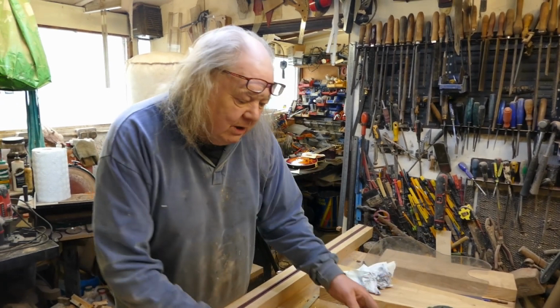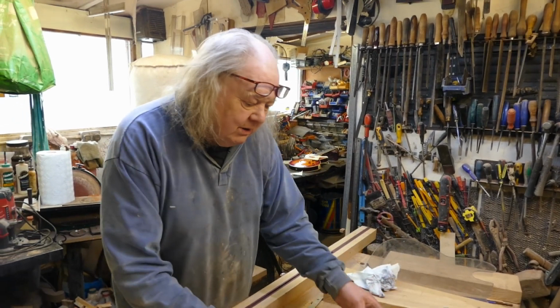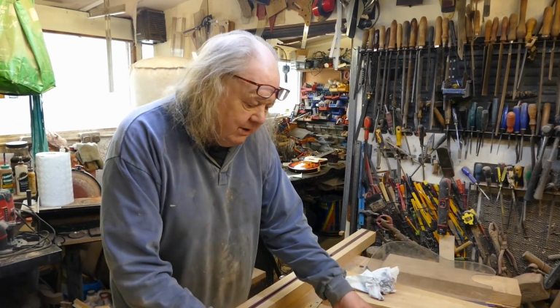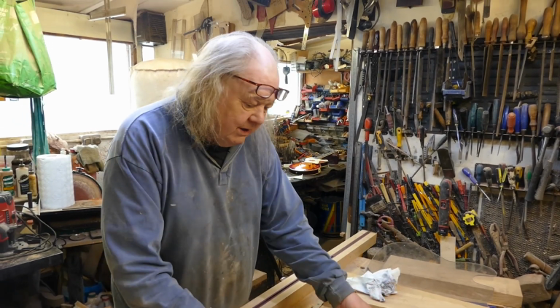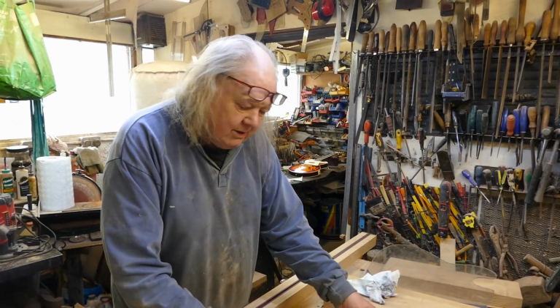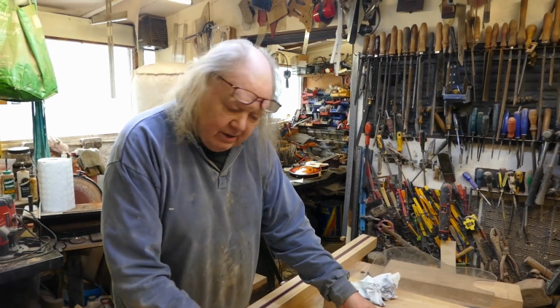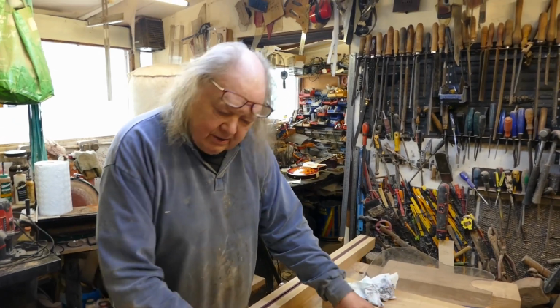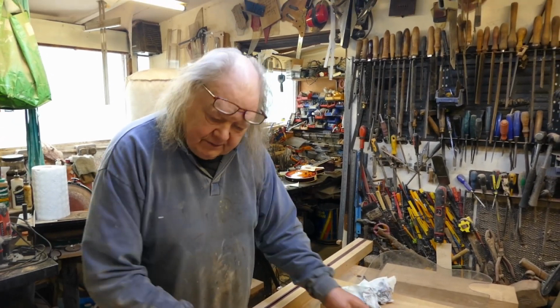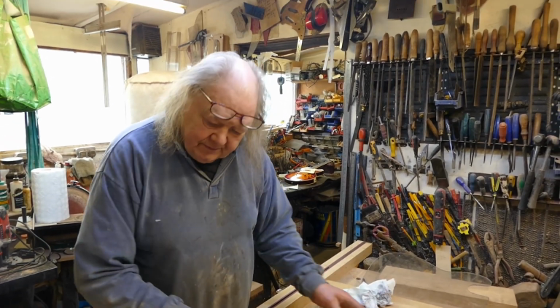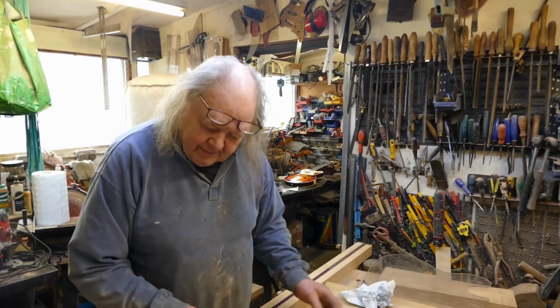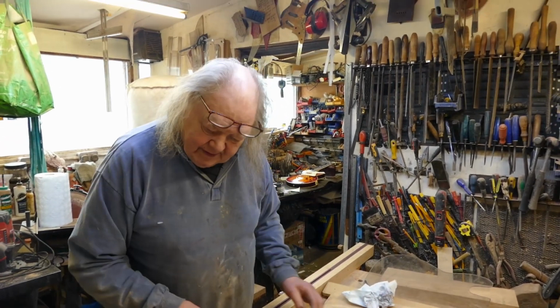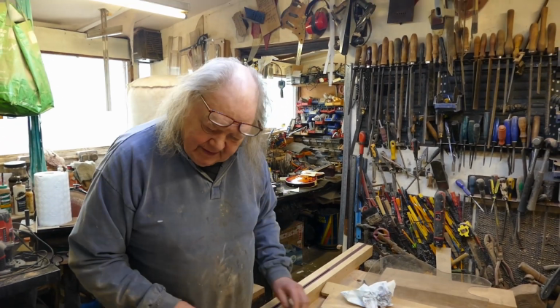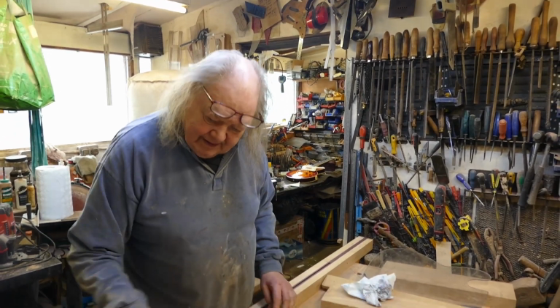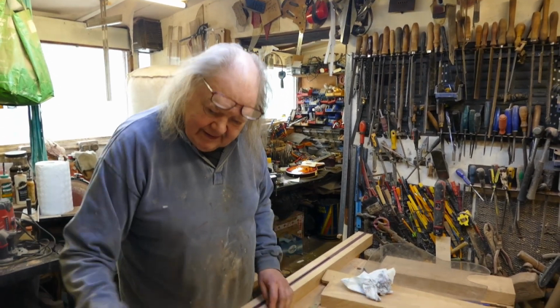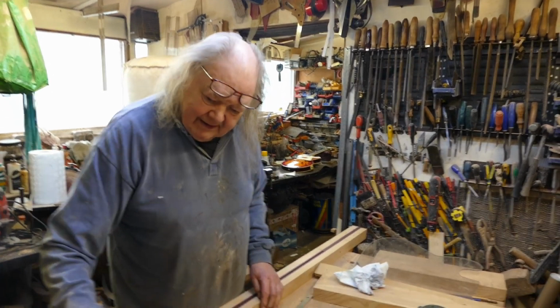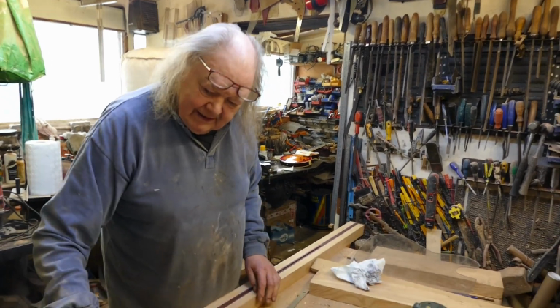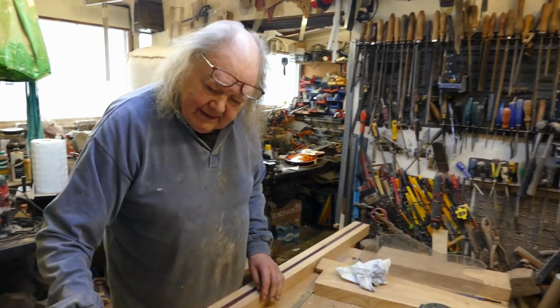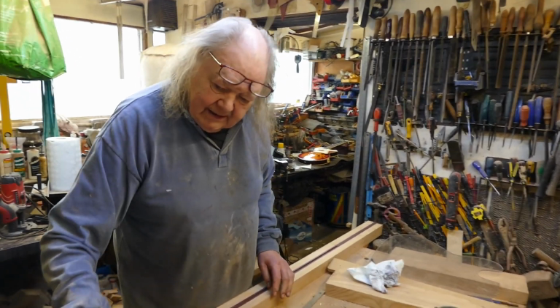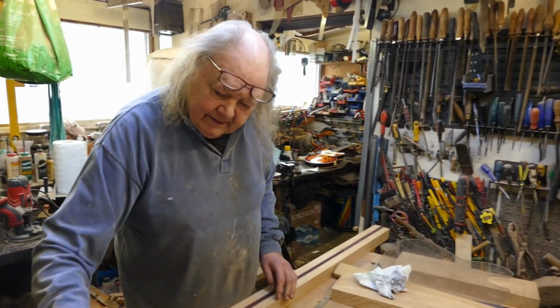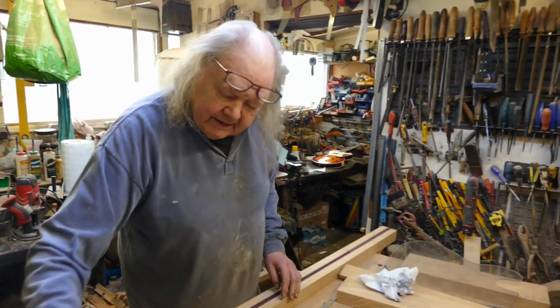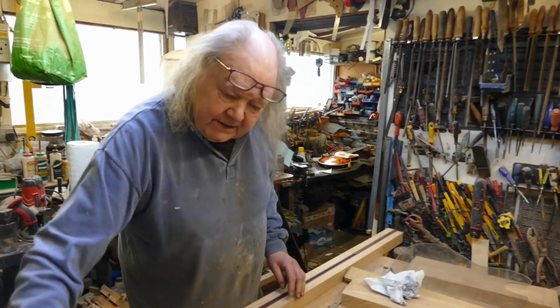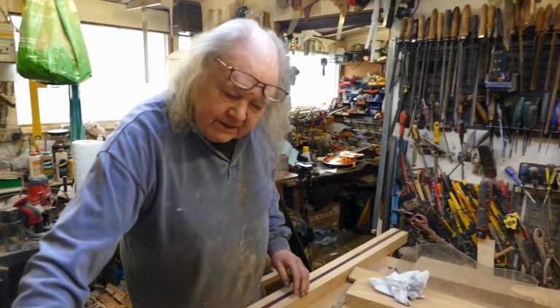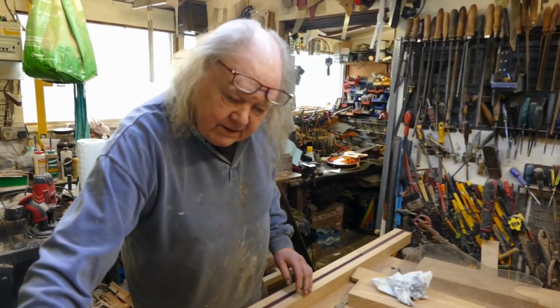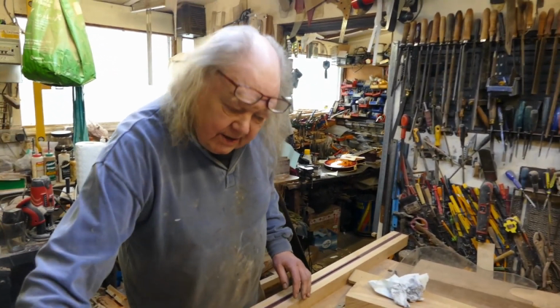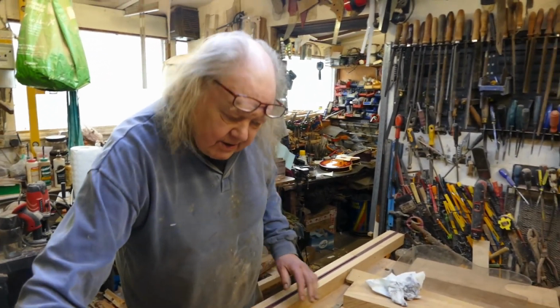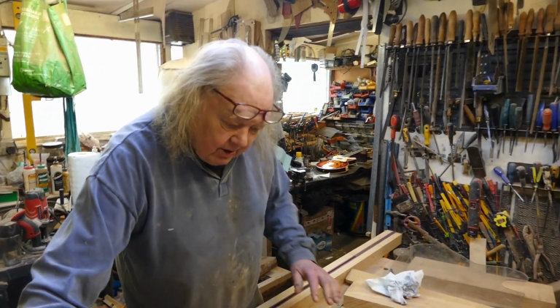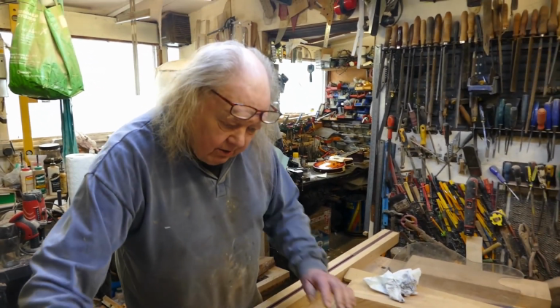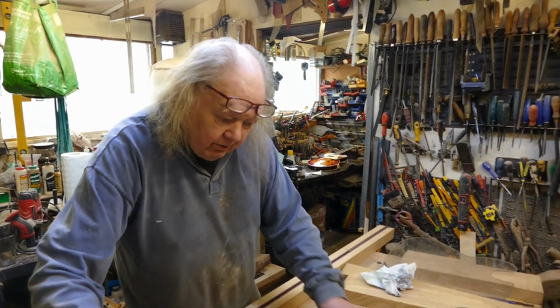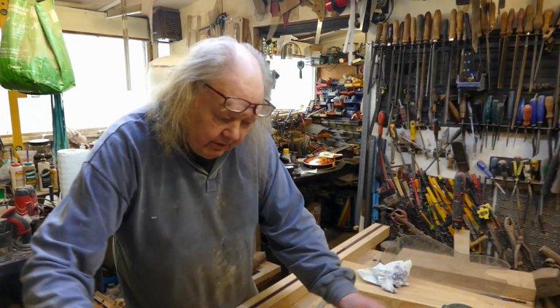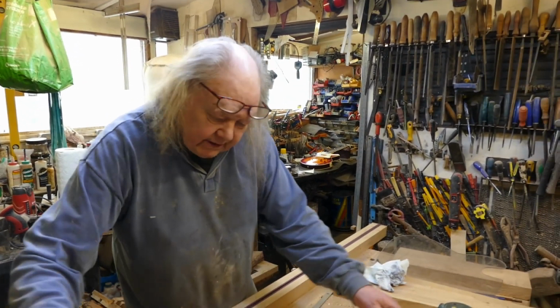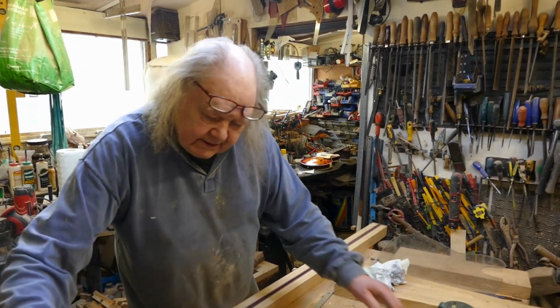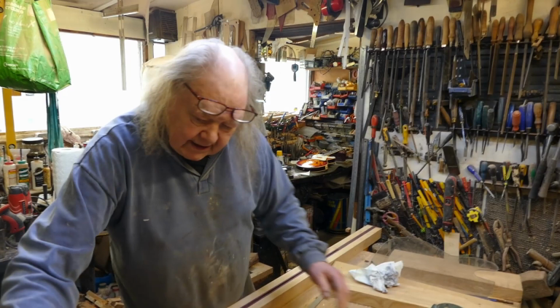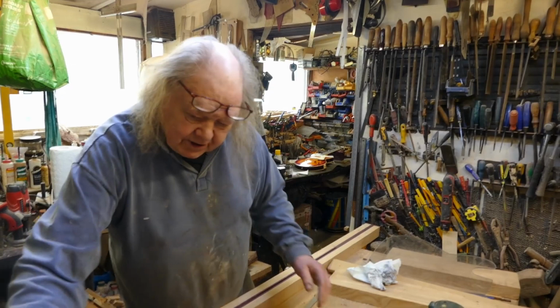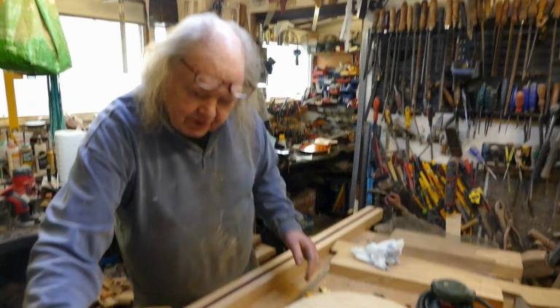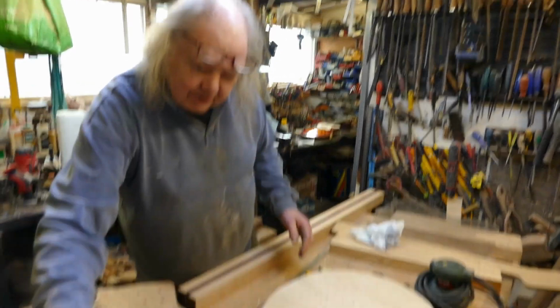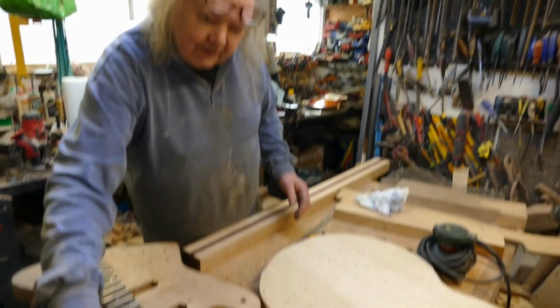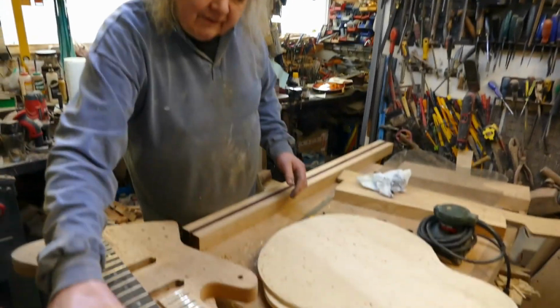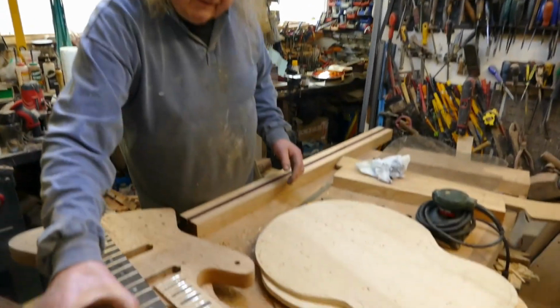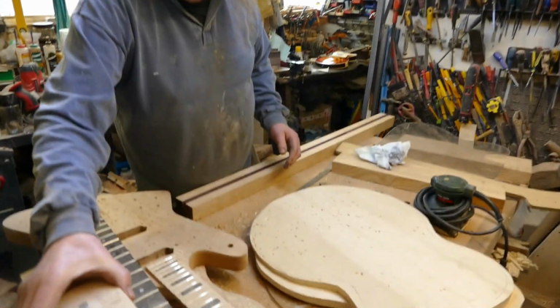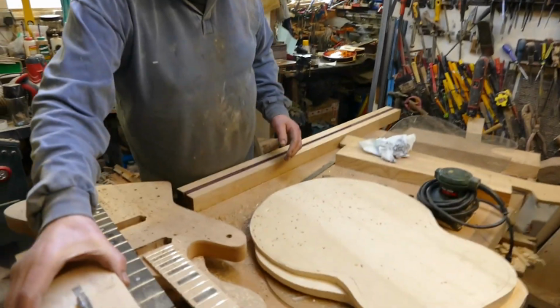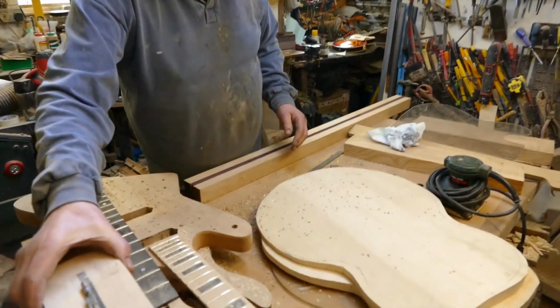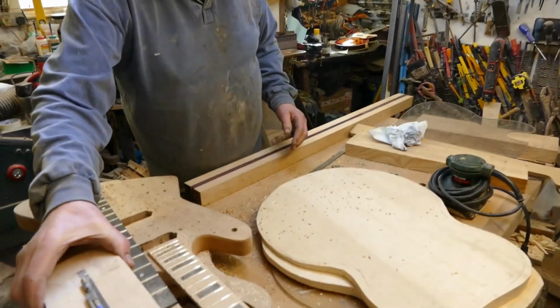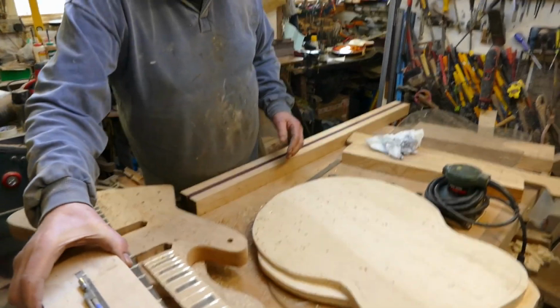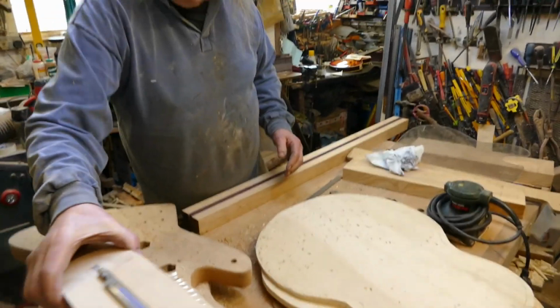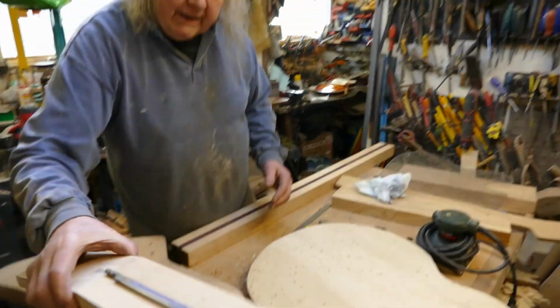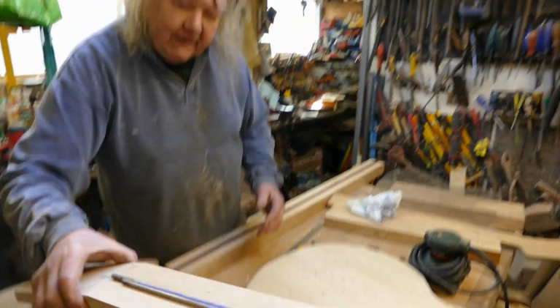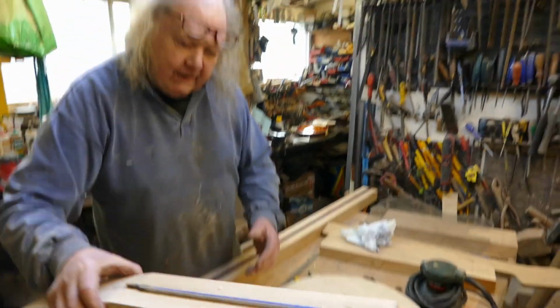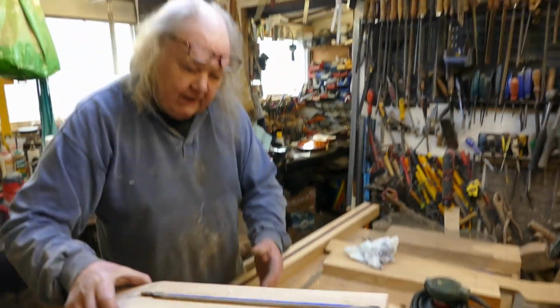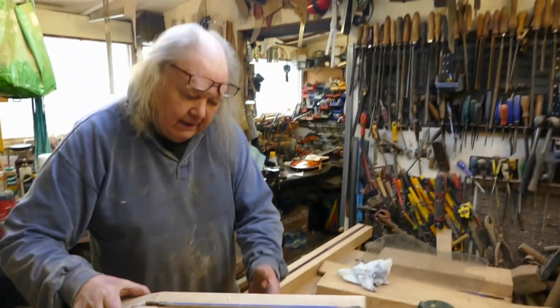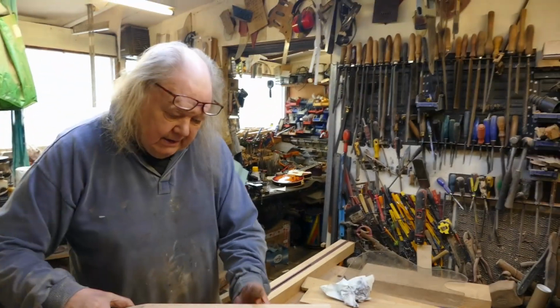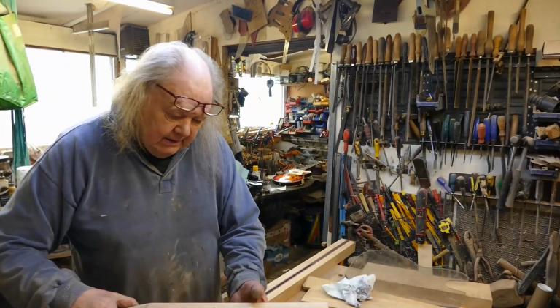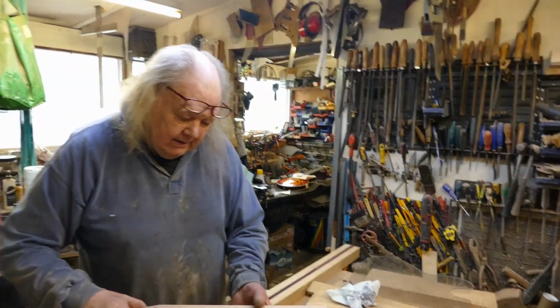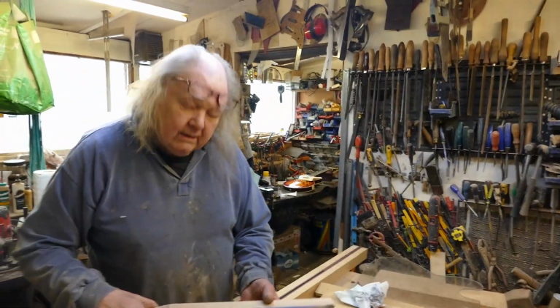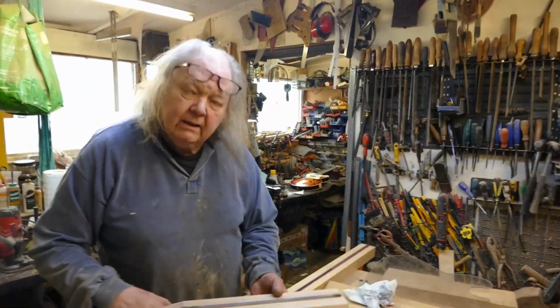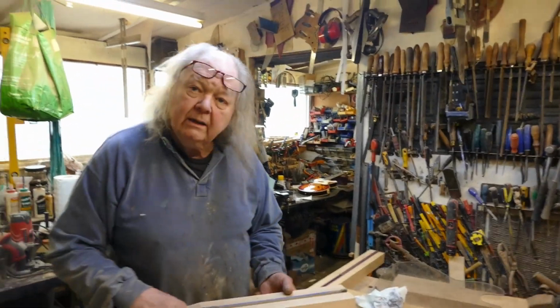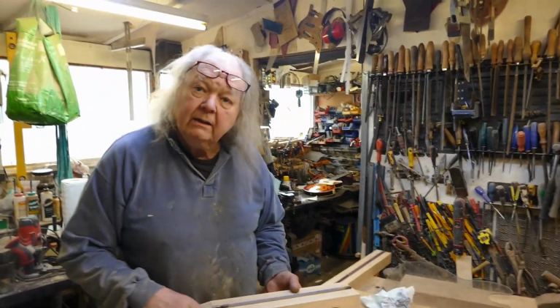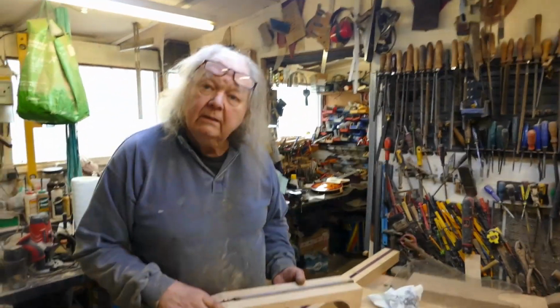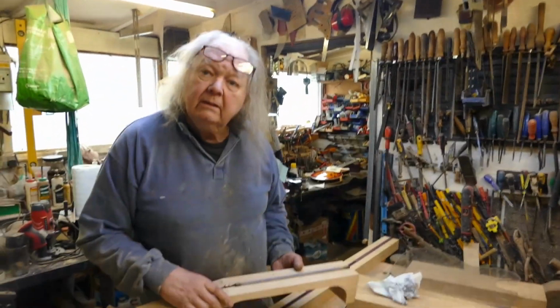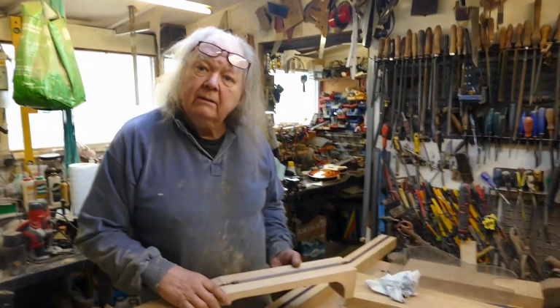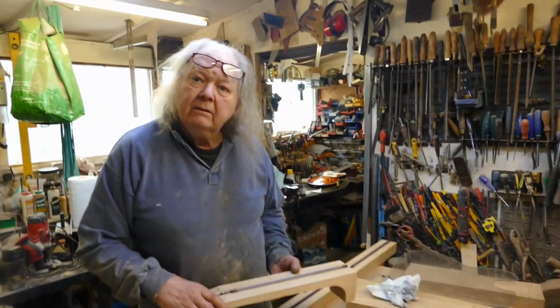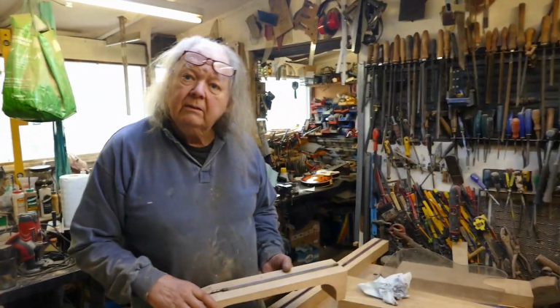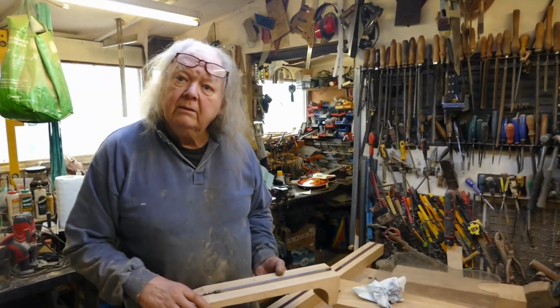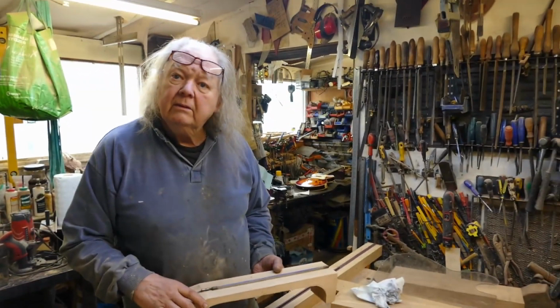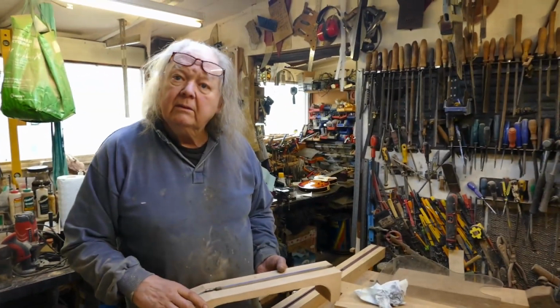Mr. Will, this is the guitar rolling sections I've been making. First of all, can you just tell me what style guitar Mr. Will is having?